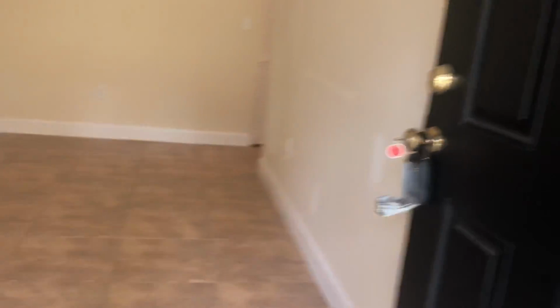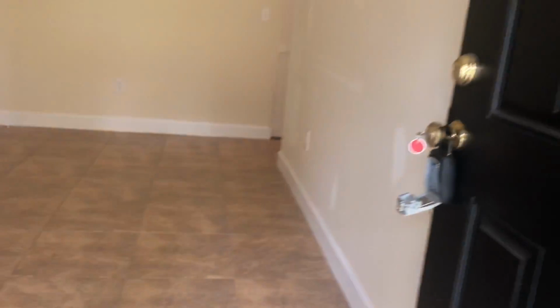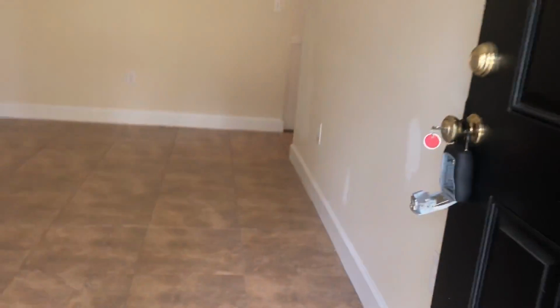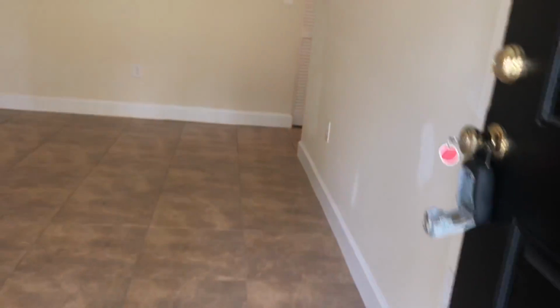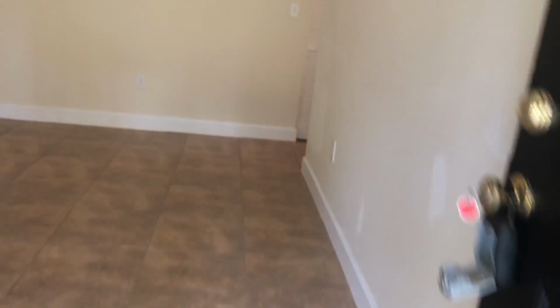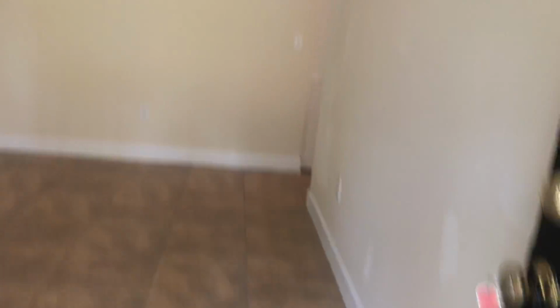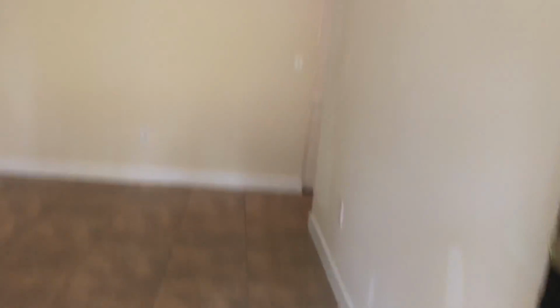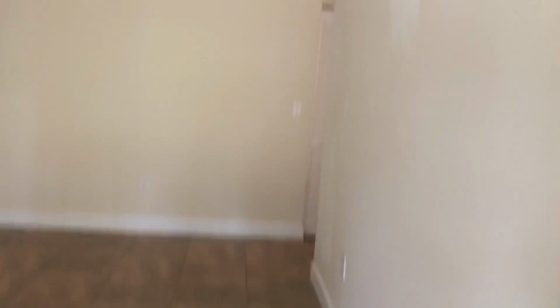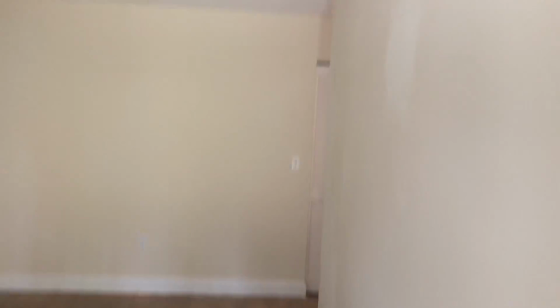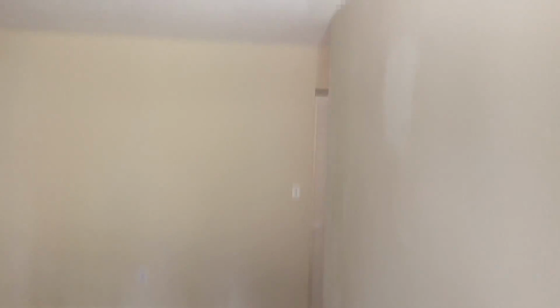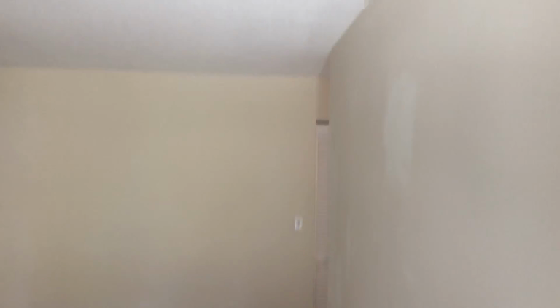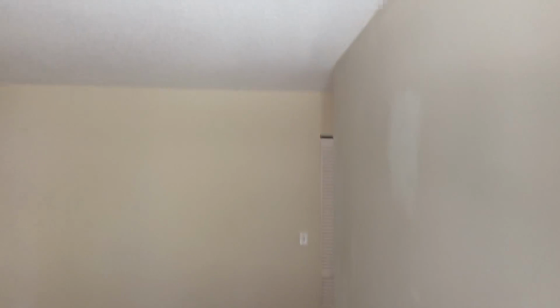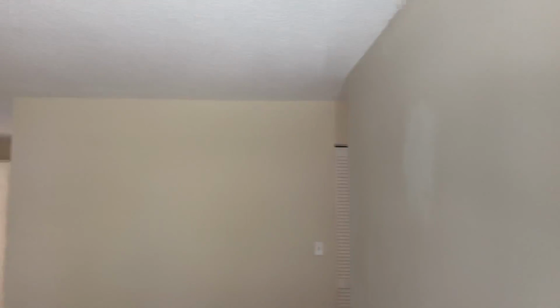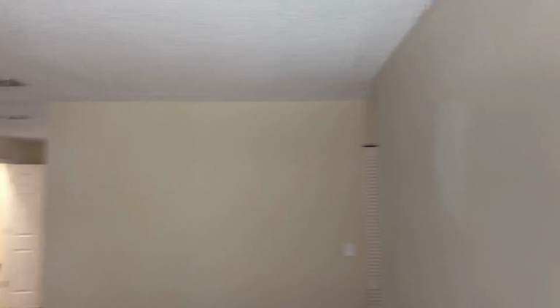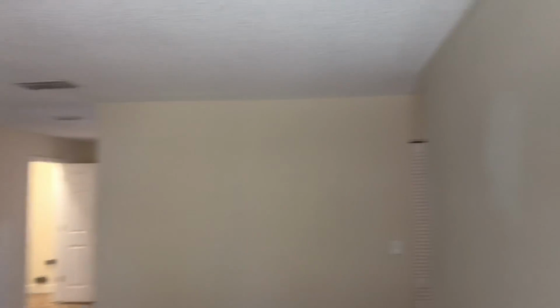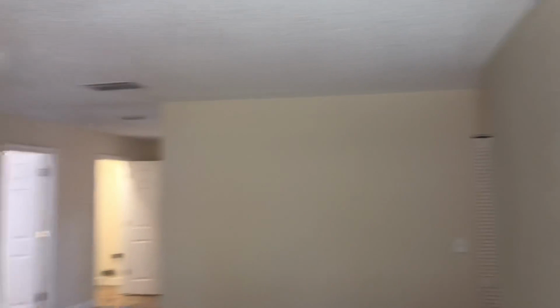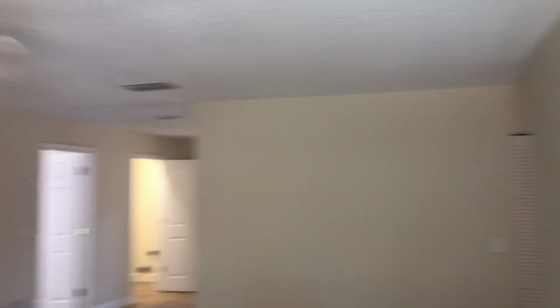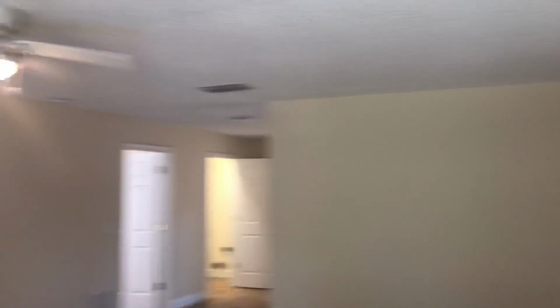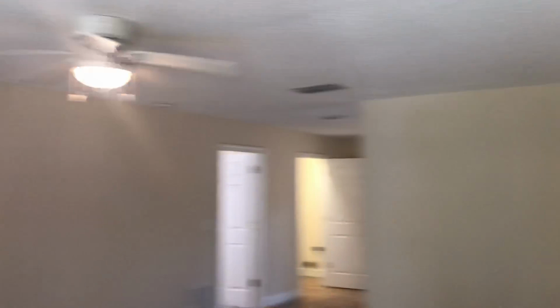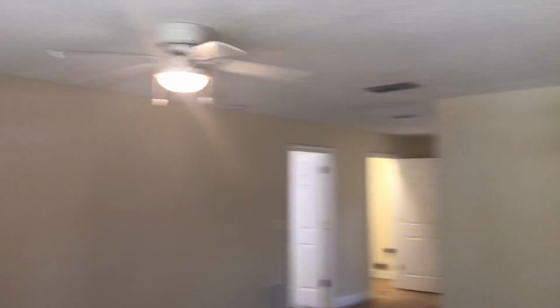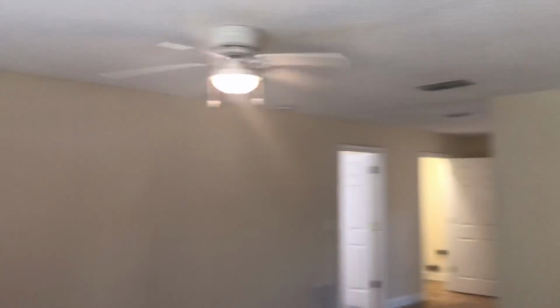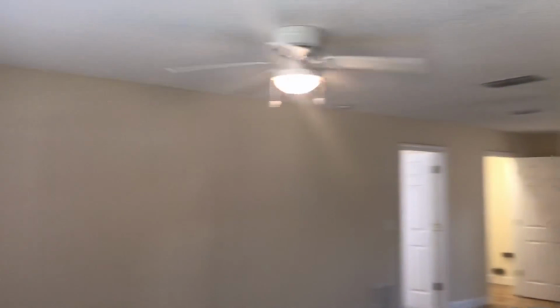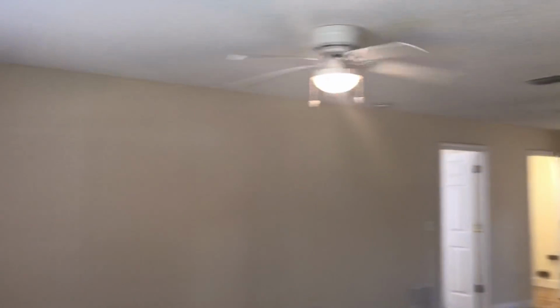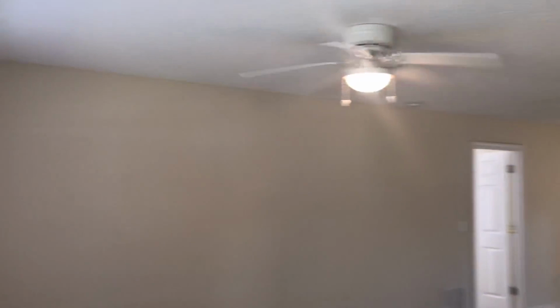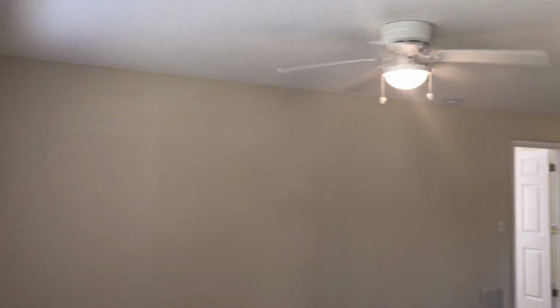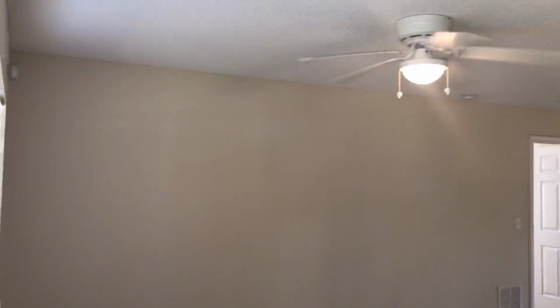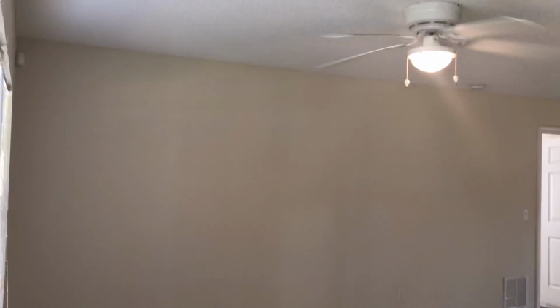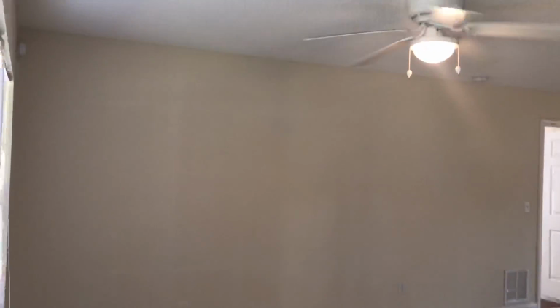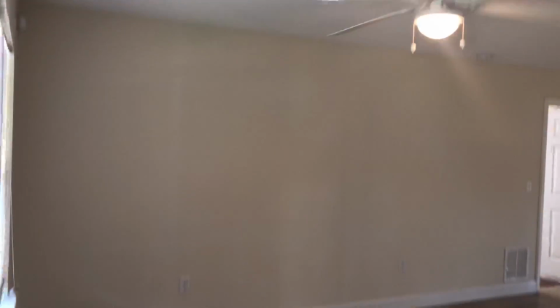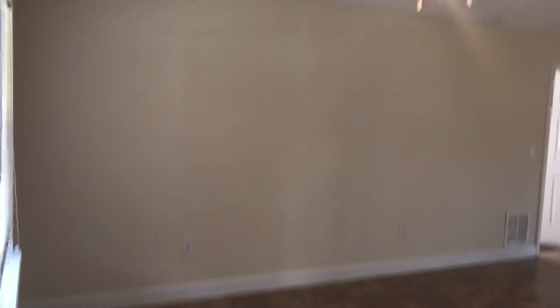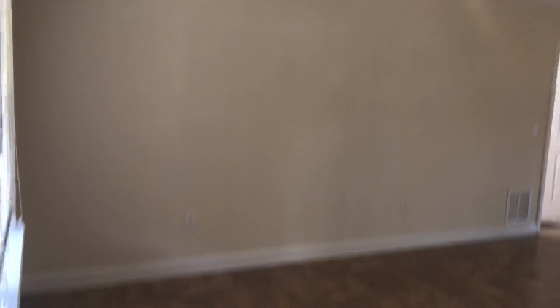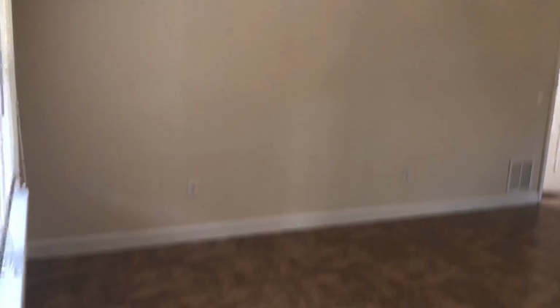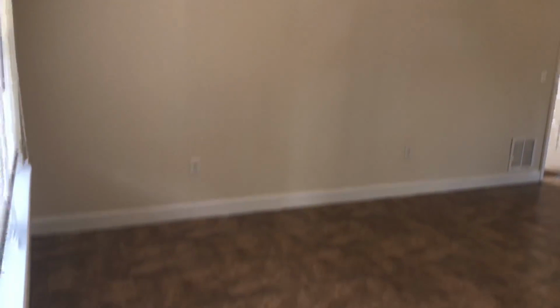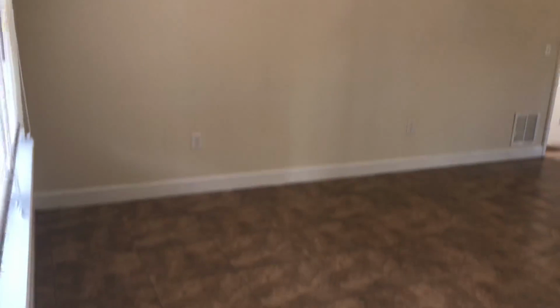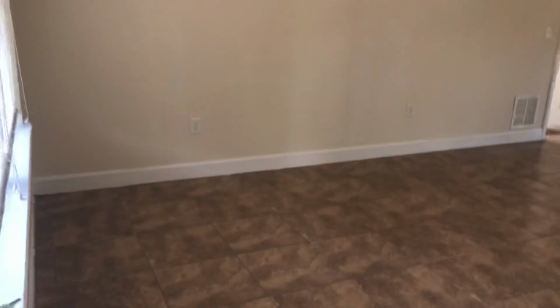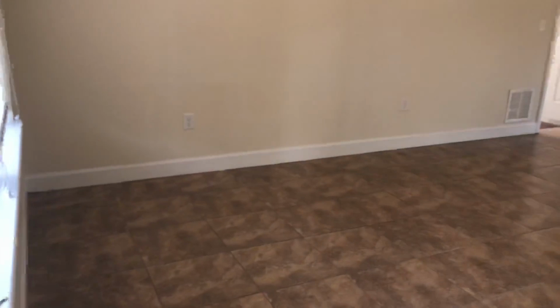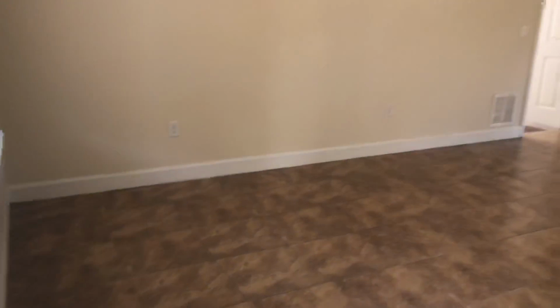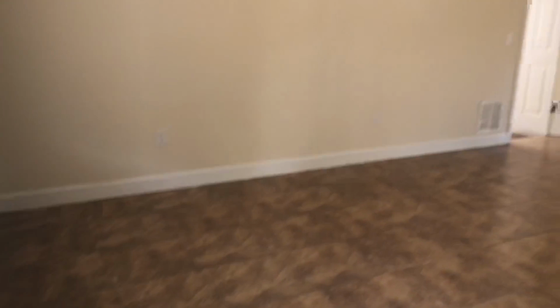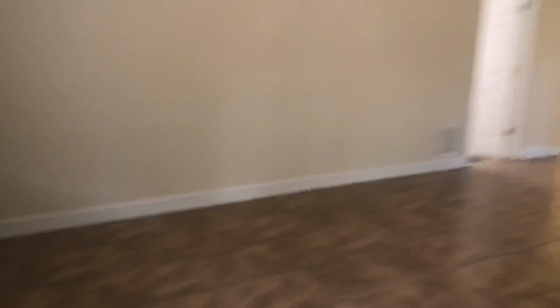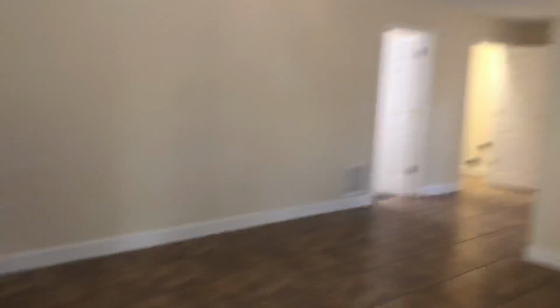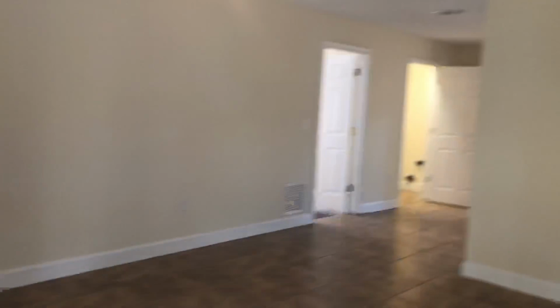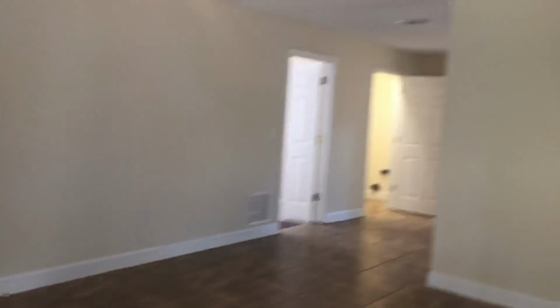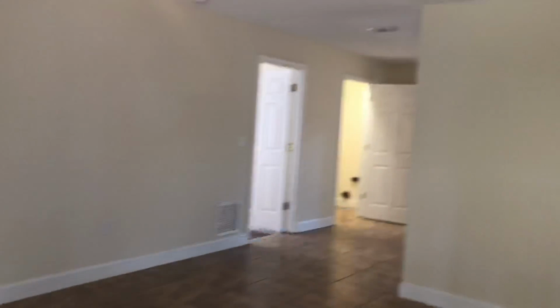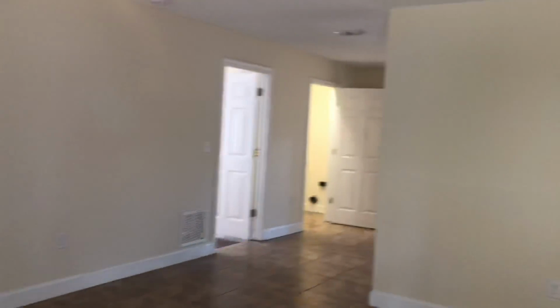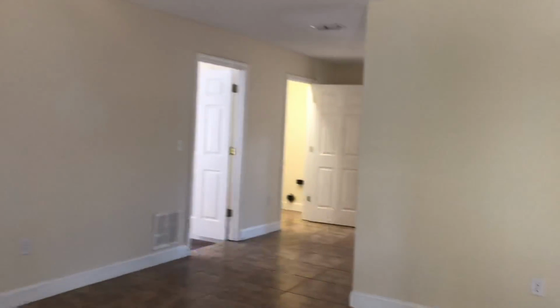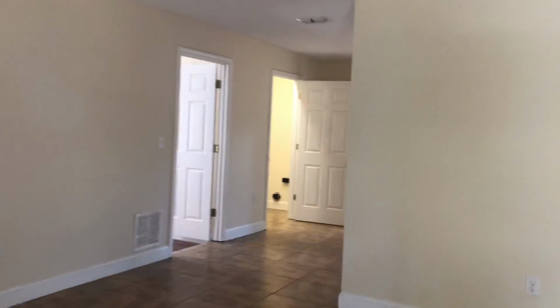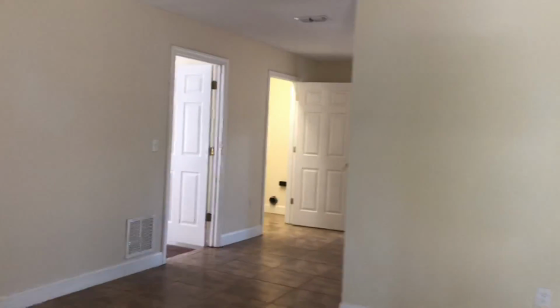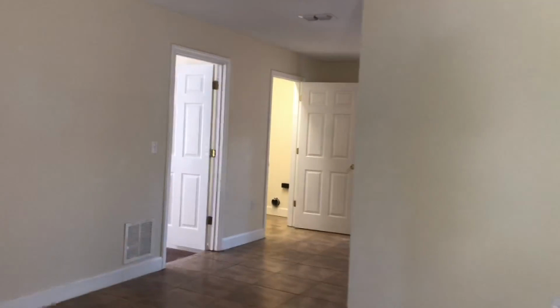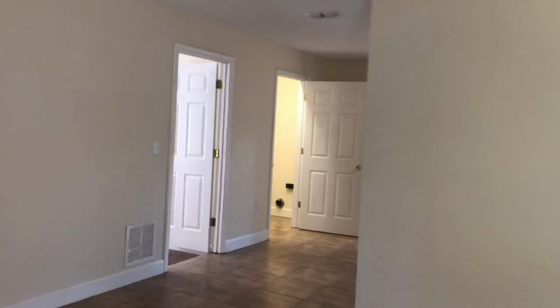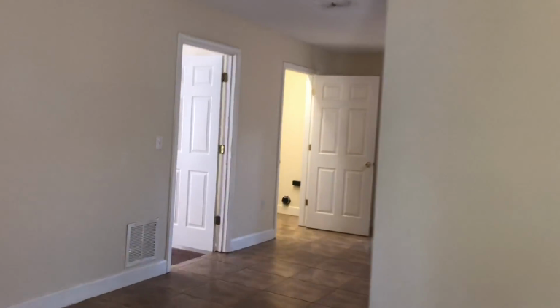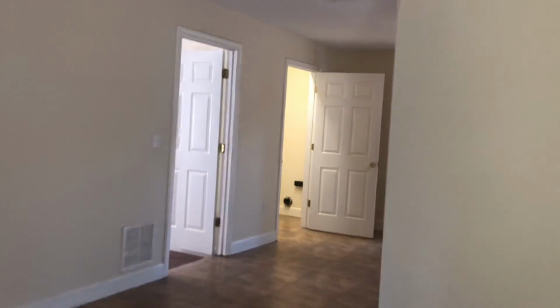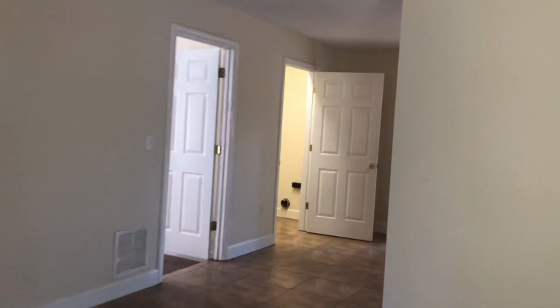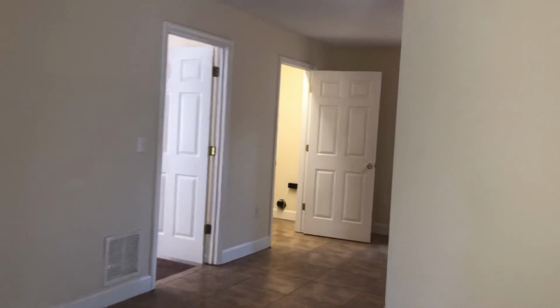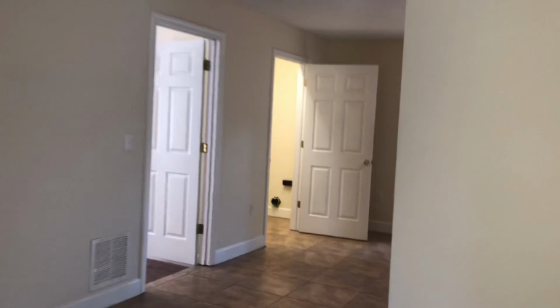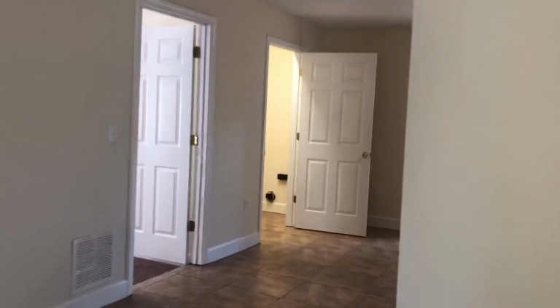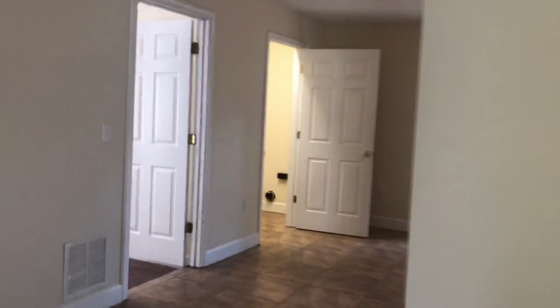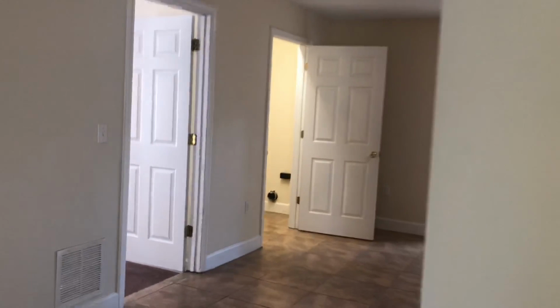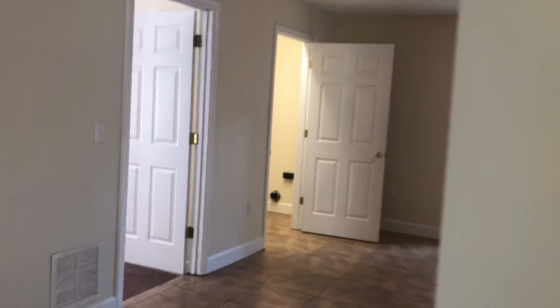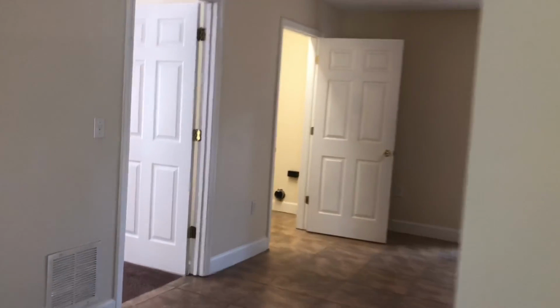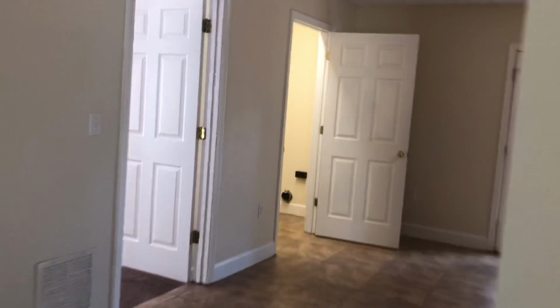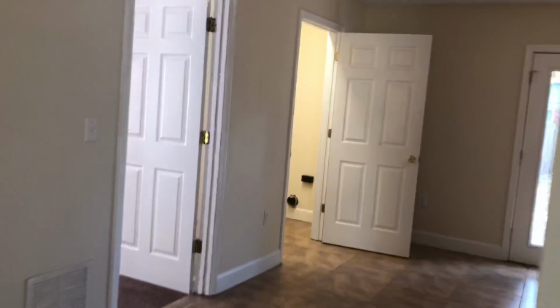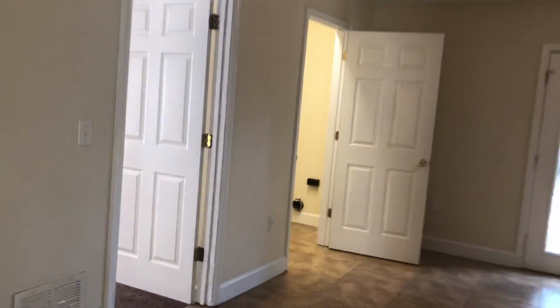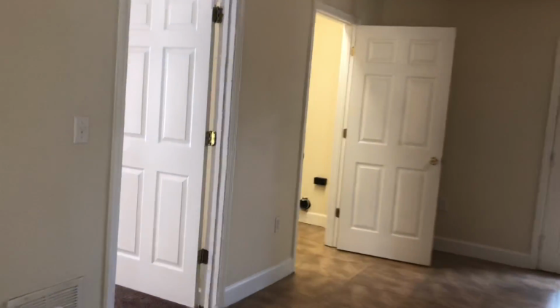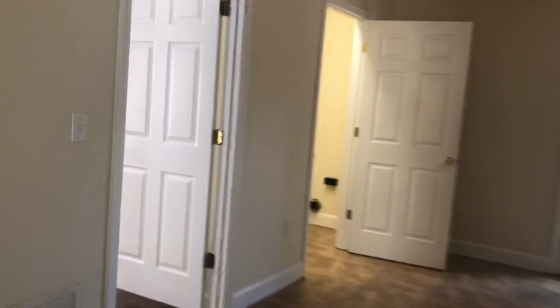When you first enter the home, you walk into your living room. Your first bedroom is off to the right.